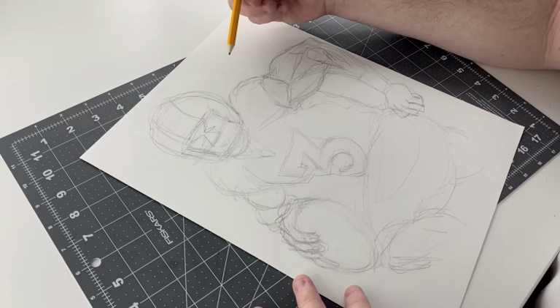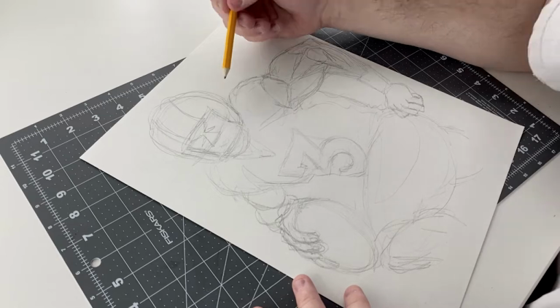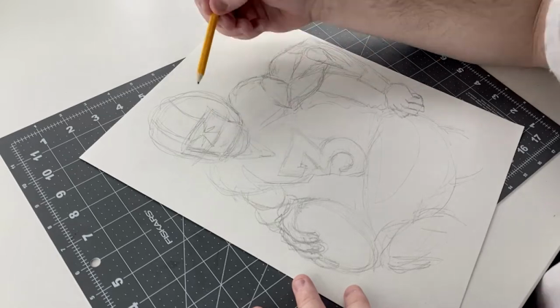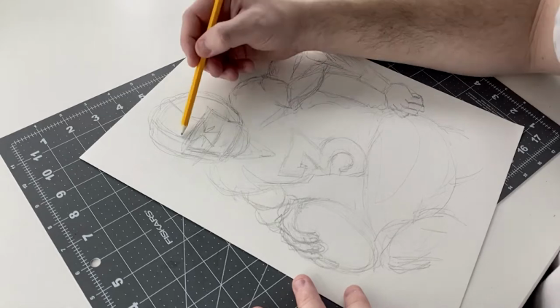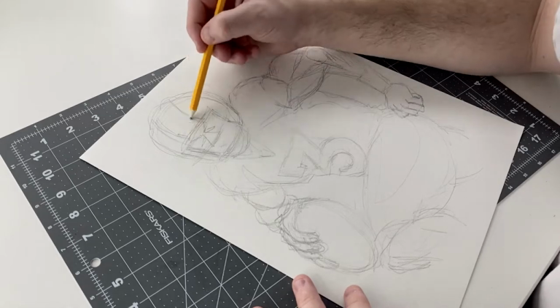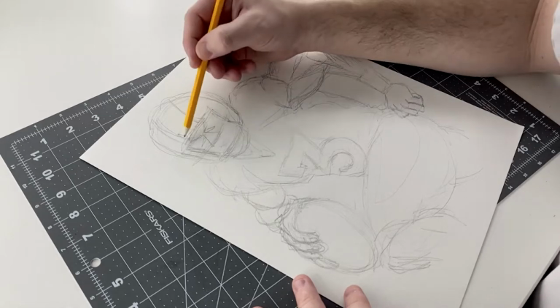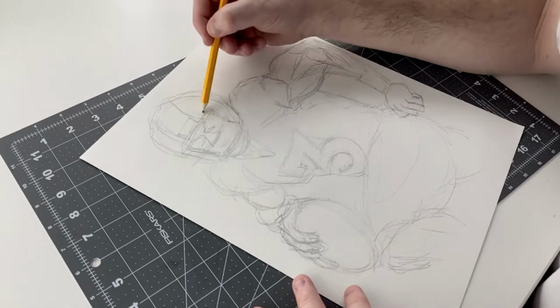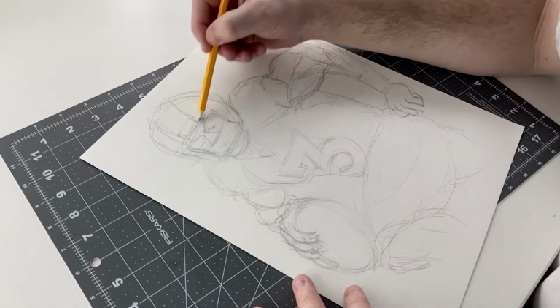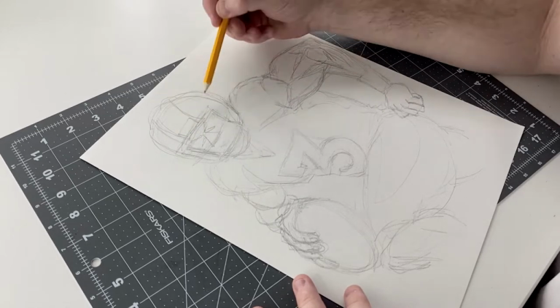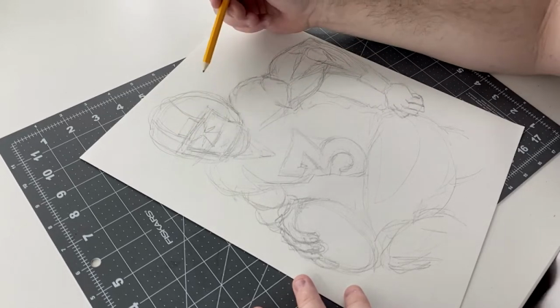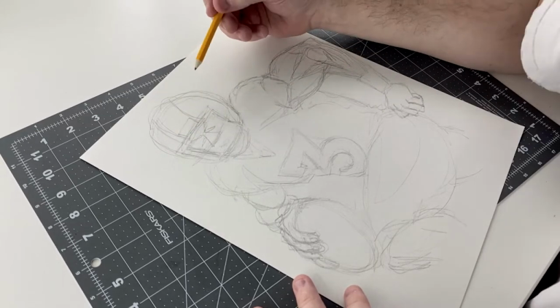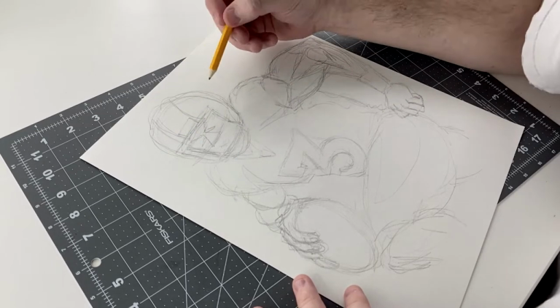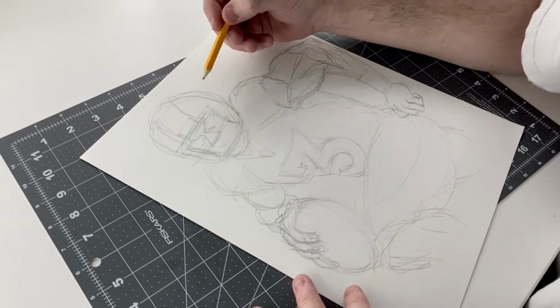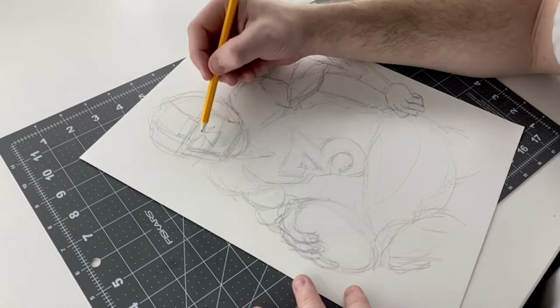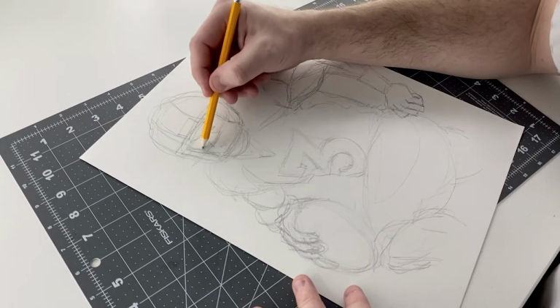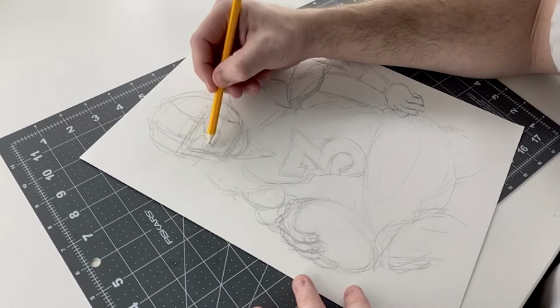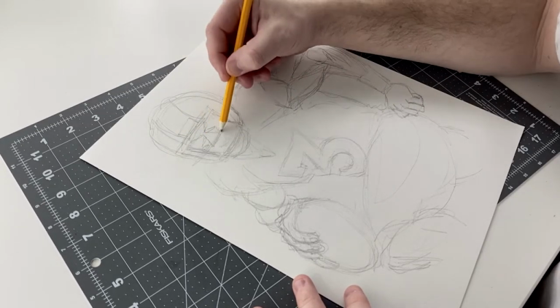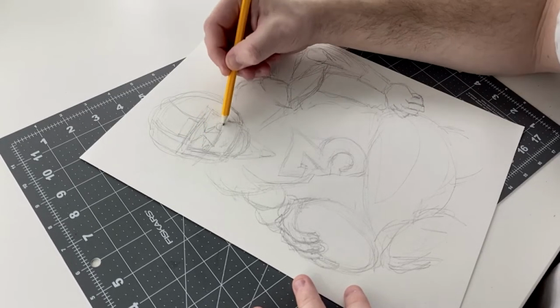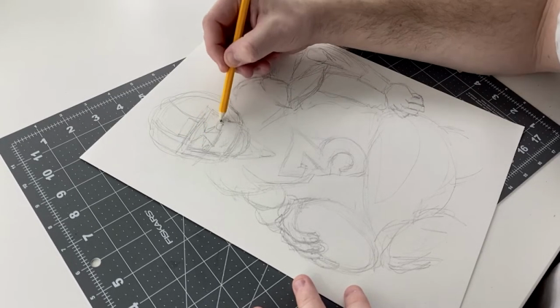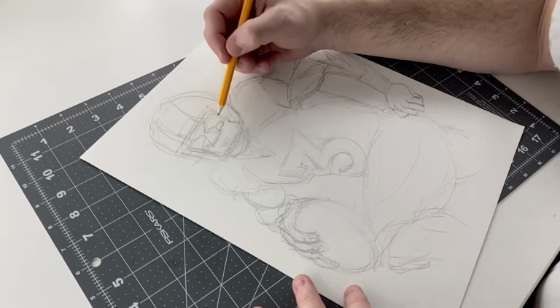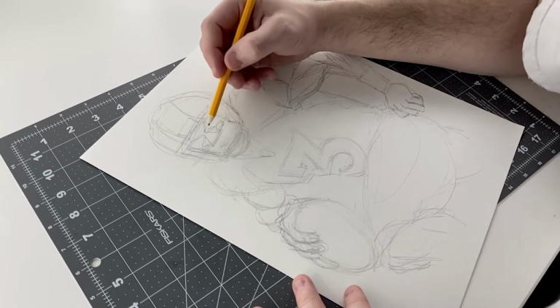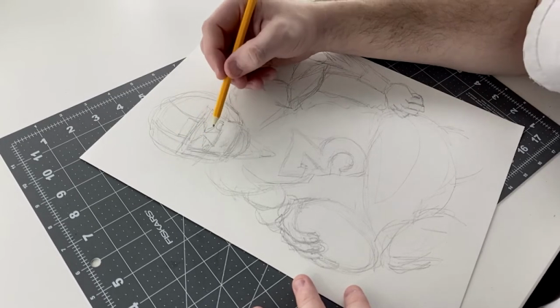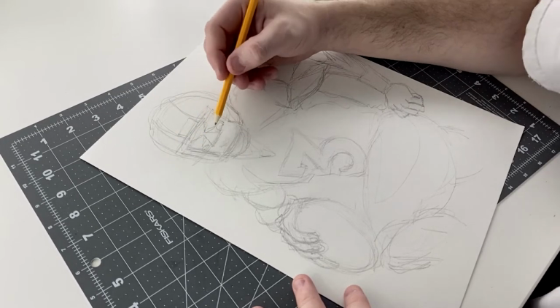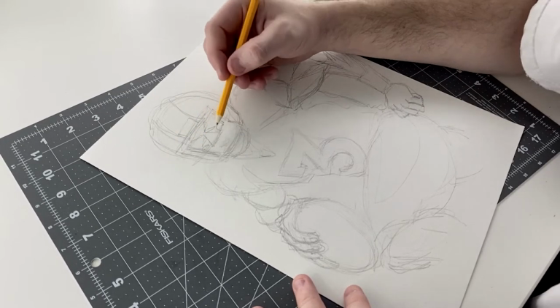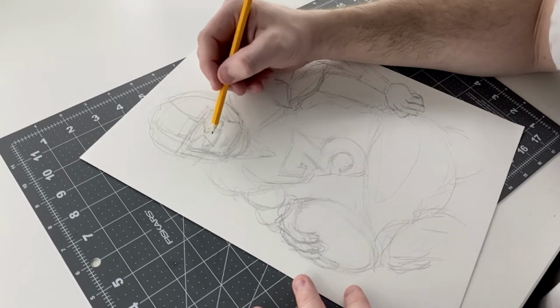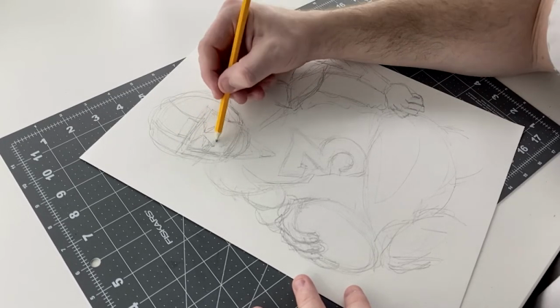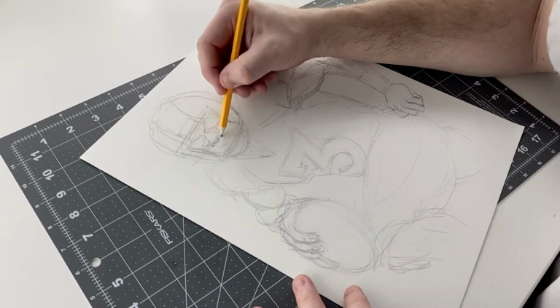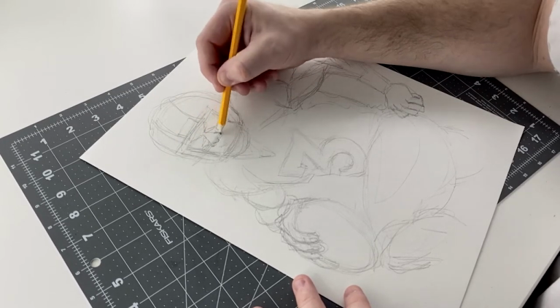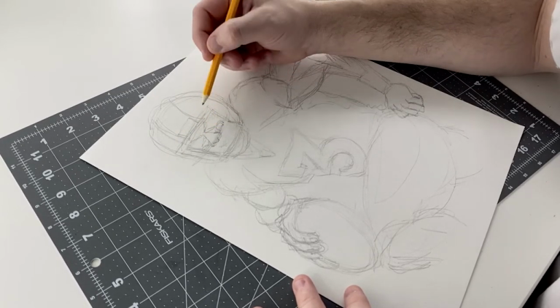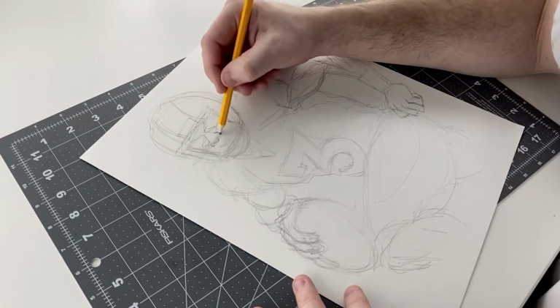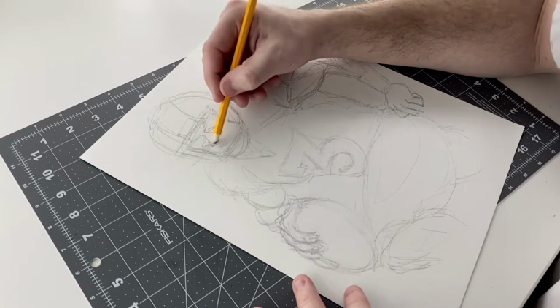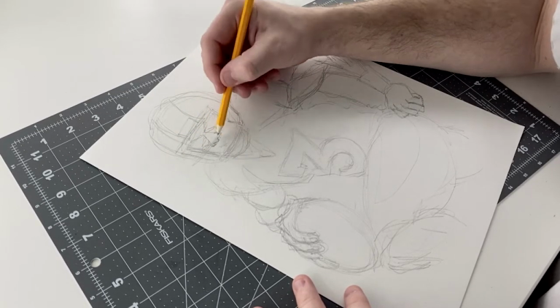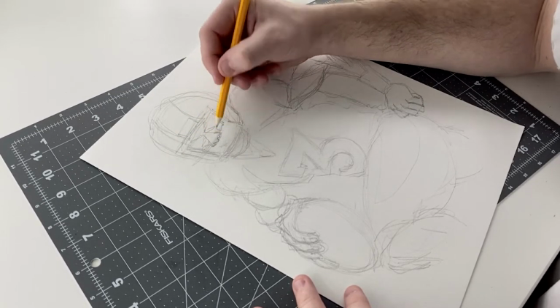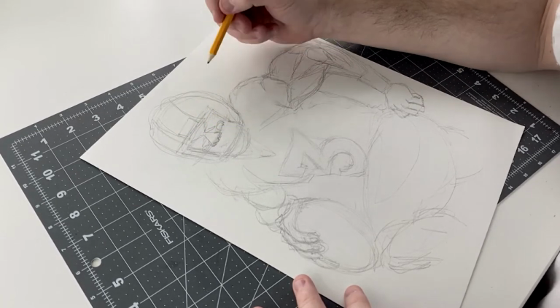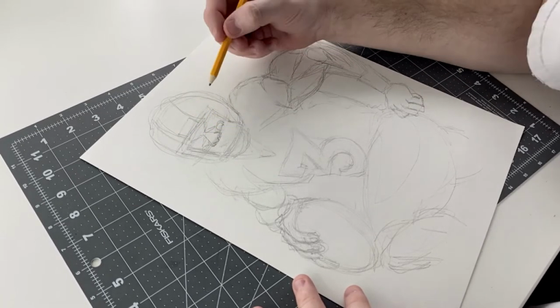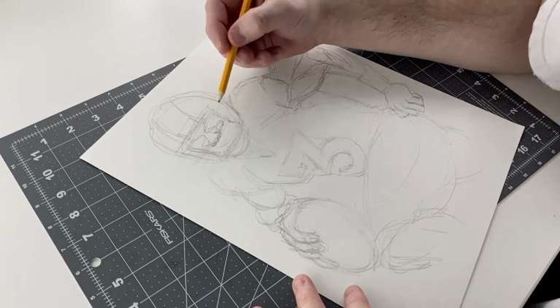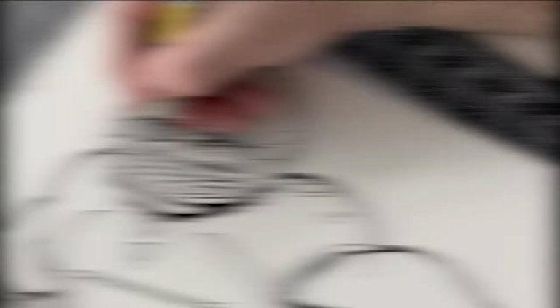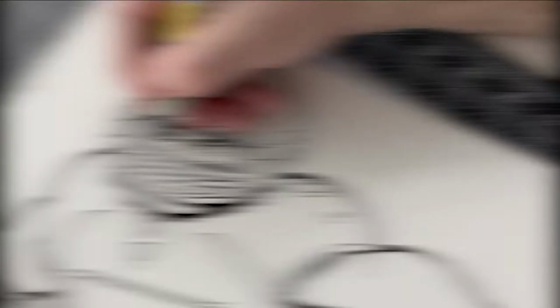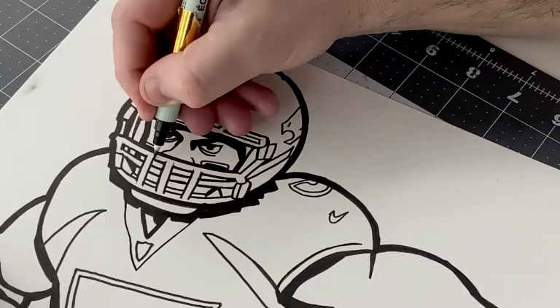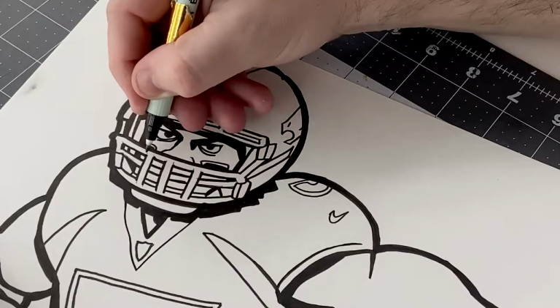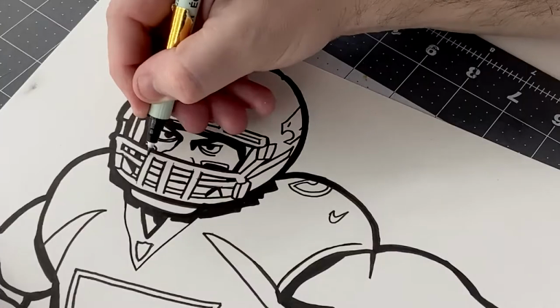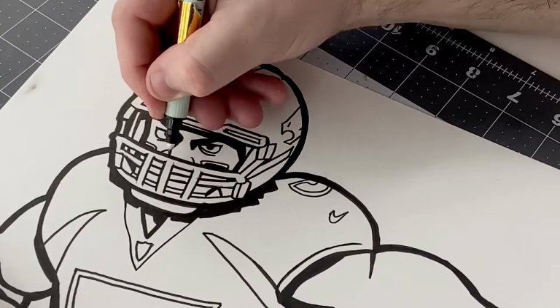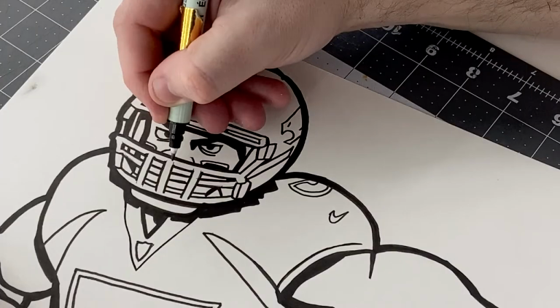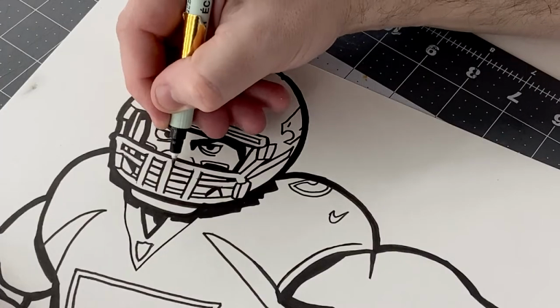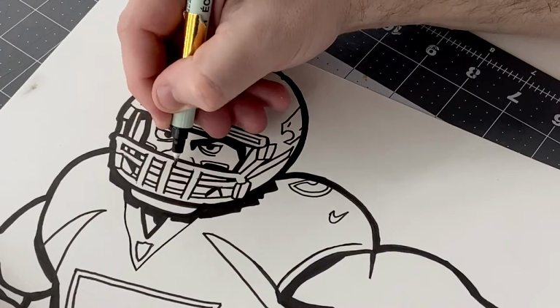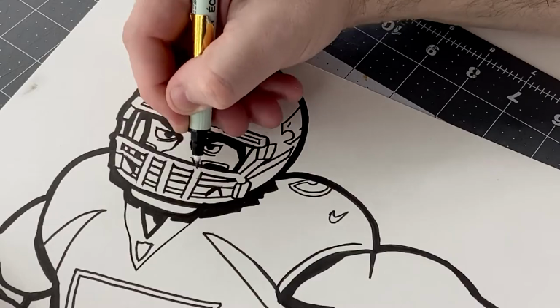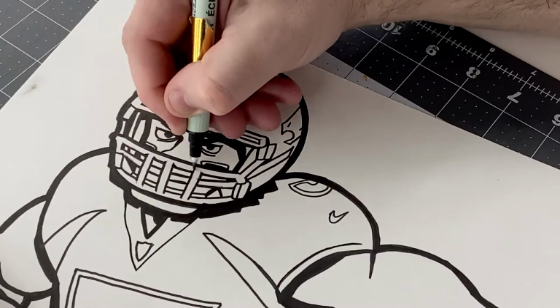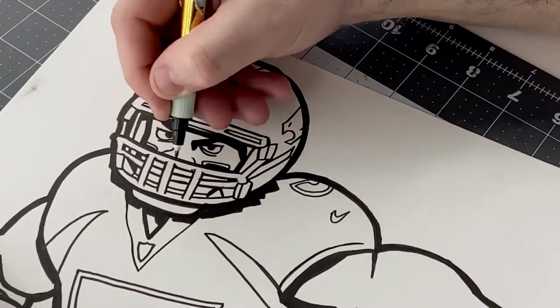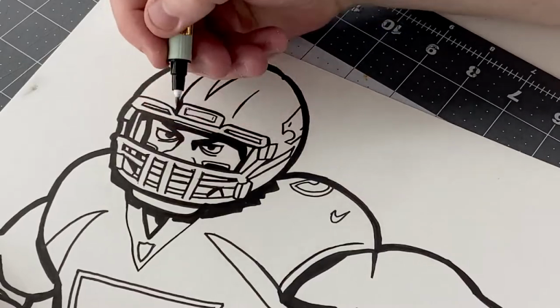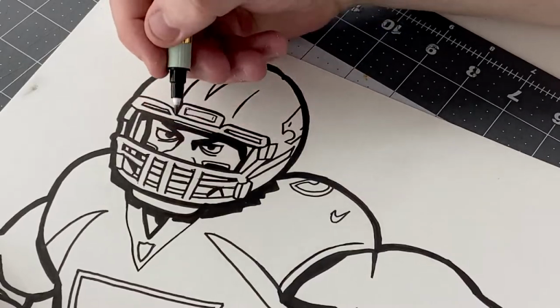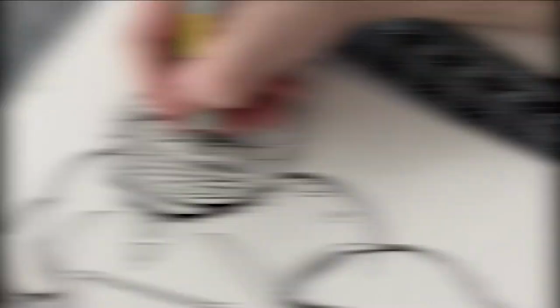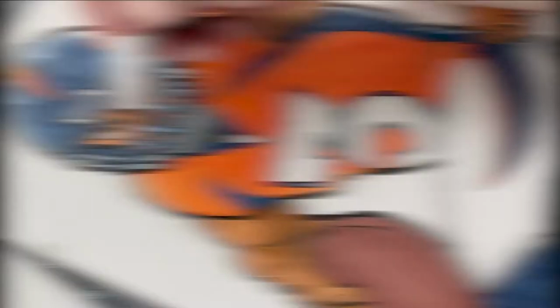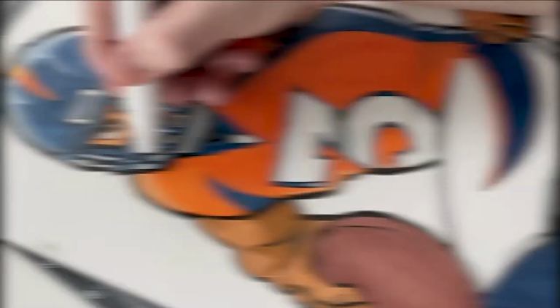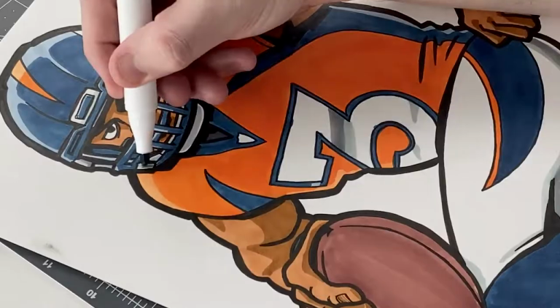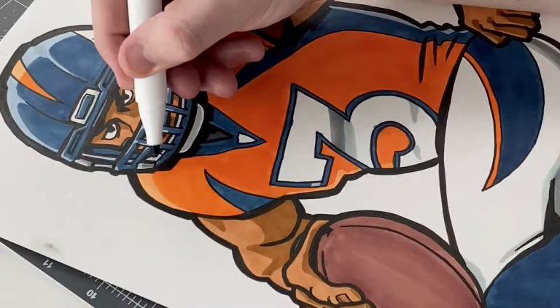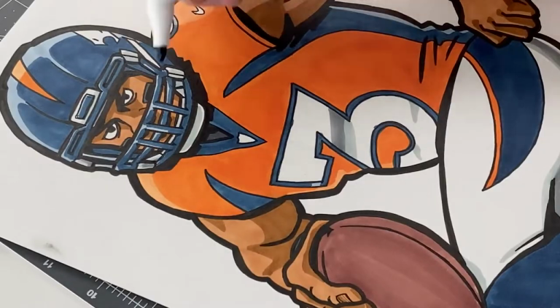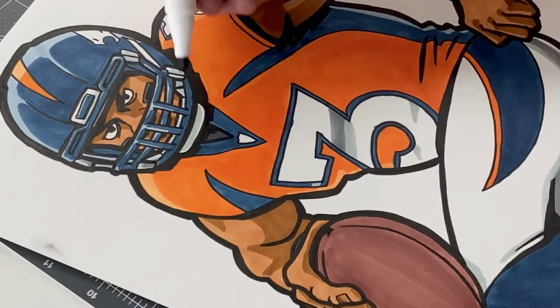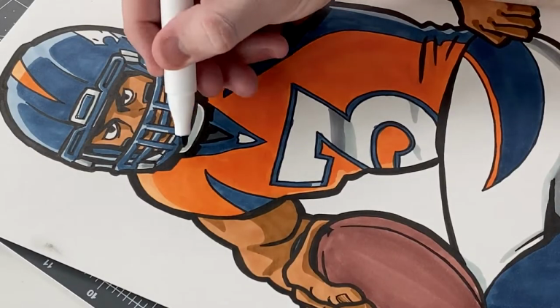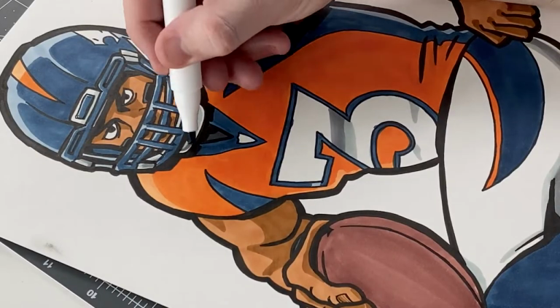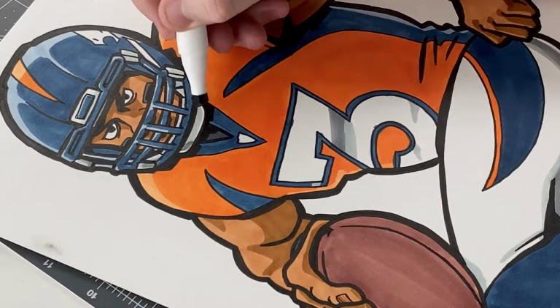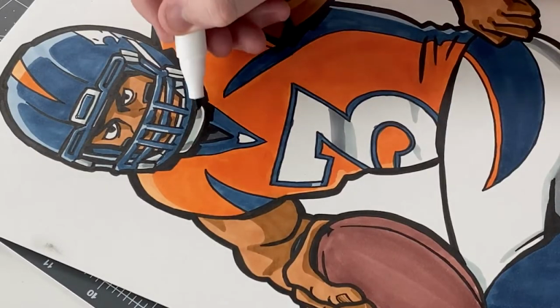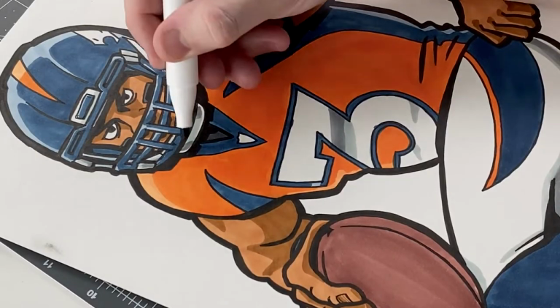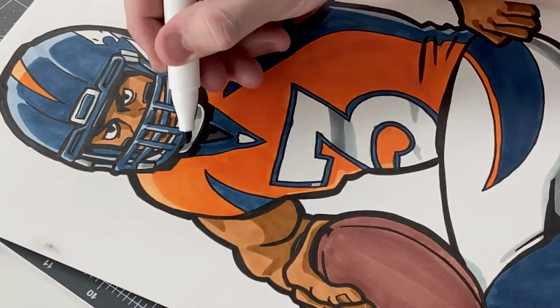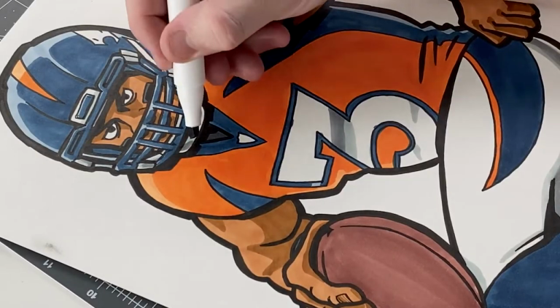Hey guys, in this video we're going to be drawing Russell Wilson. First we're going to start off with pencils, then ink the drawing, and then color it in with alcohol-based markers.